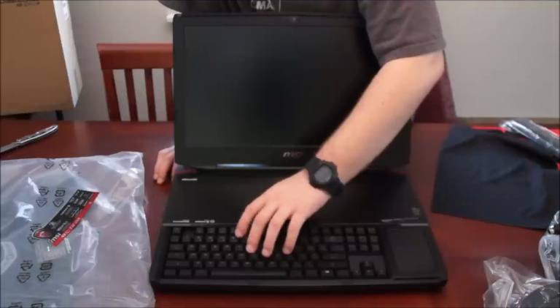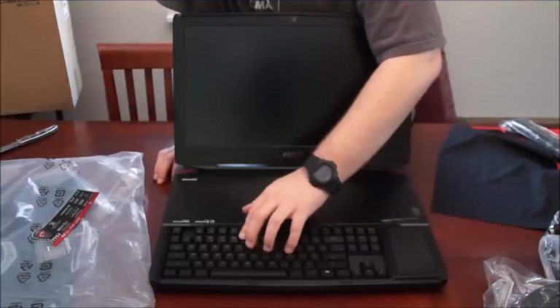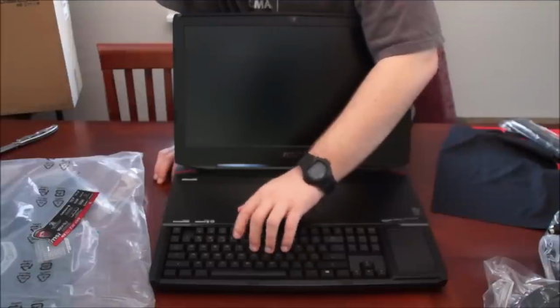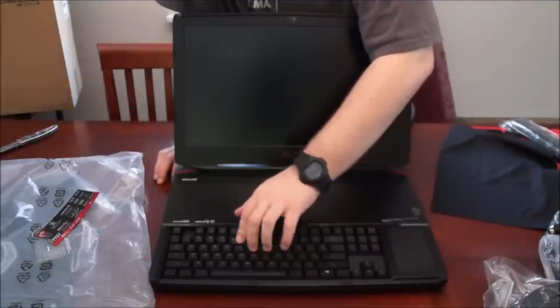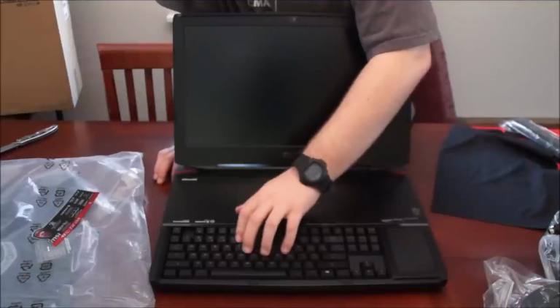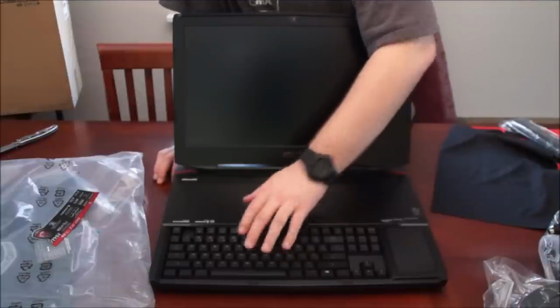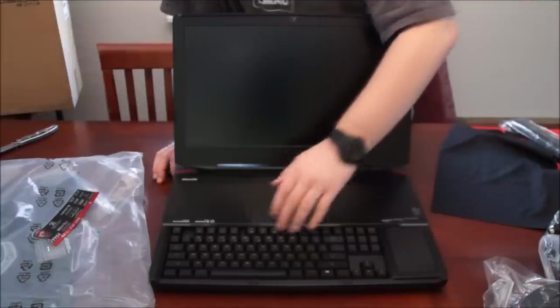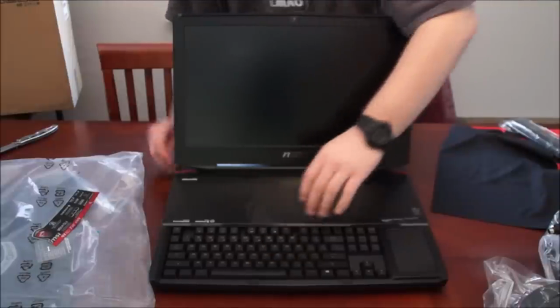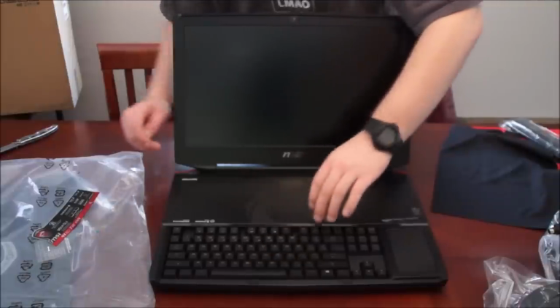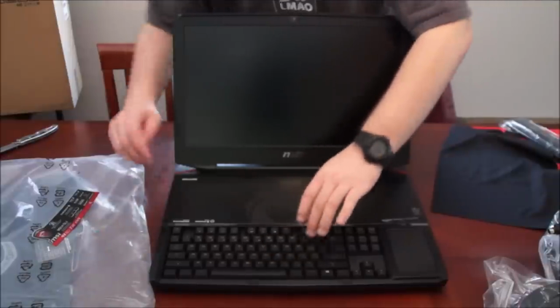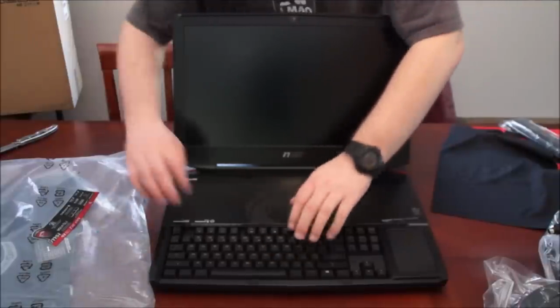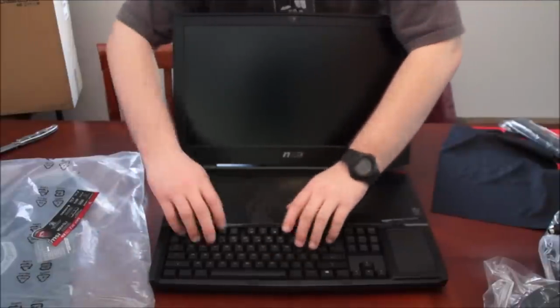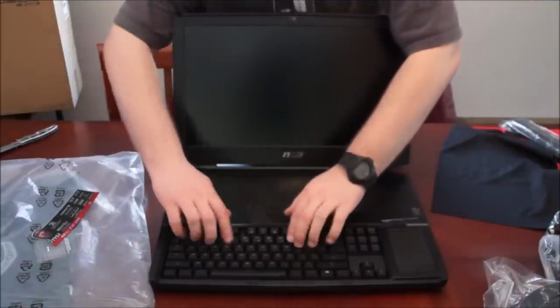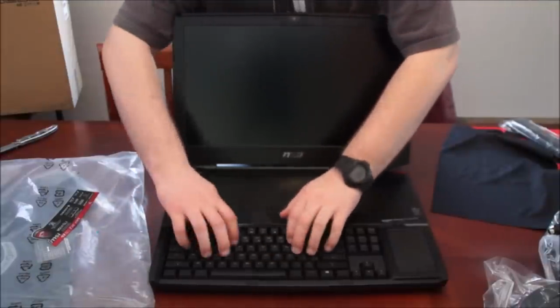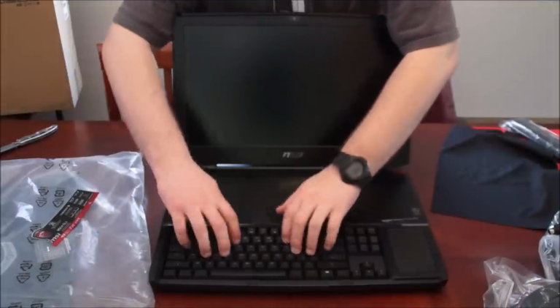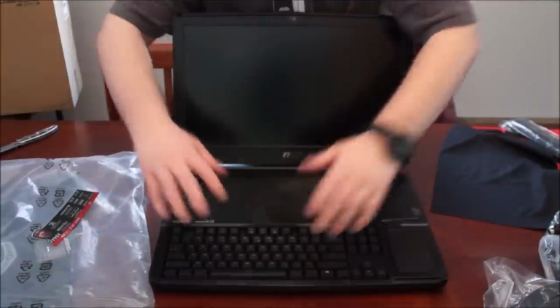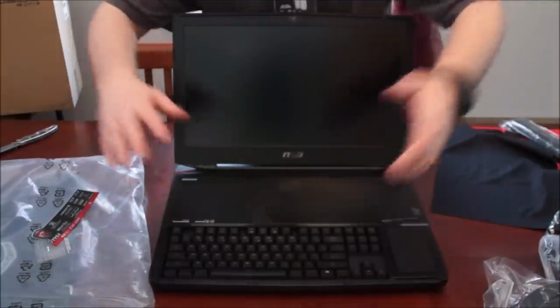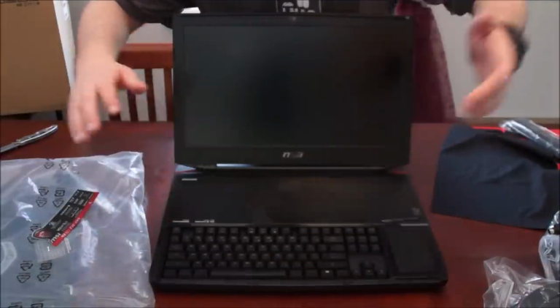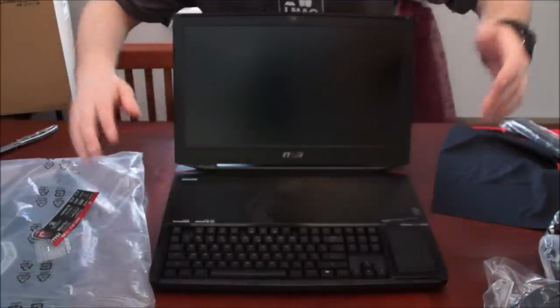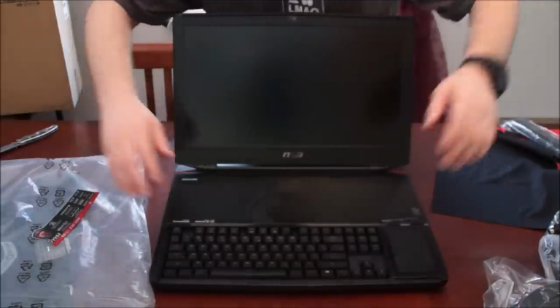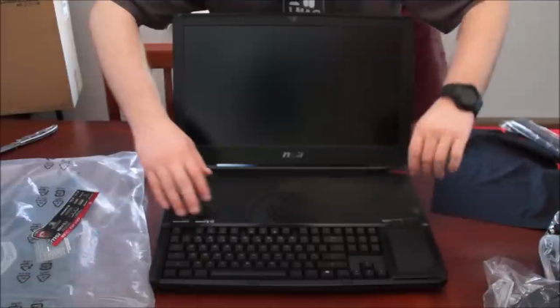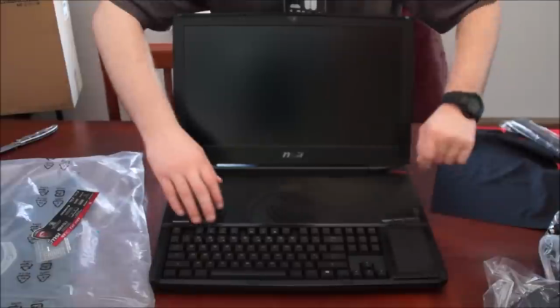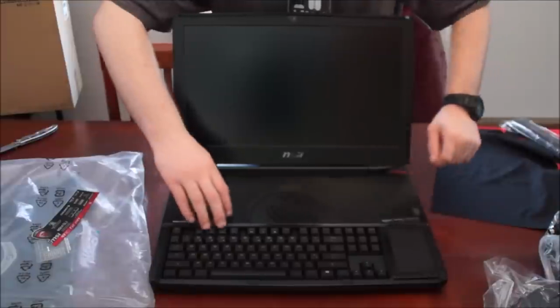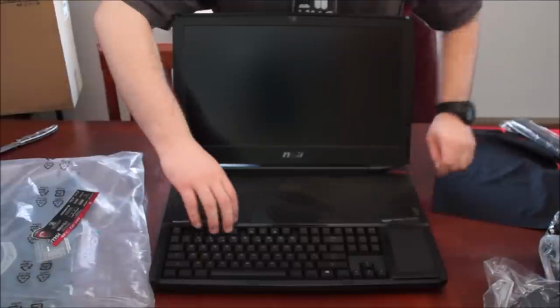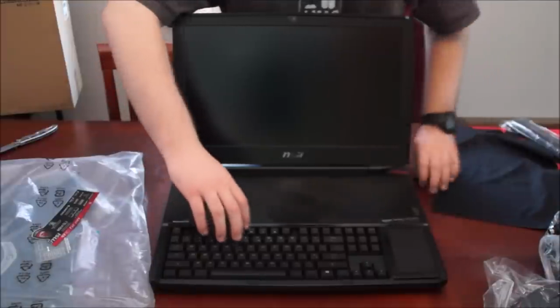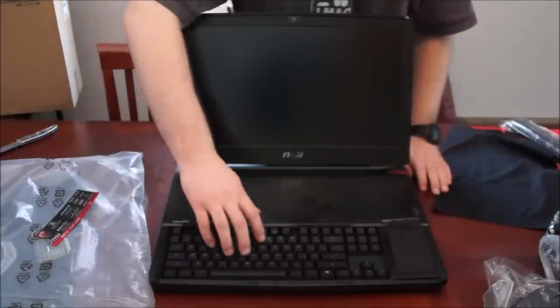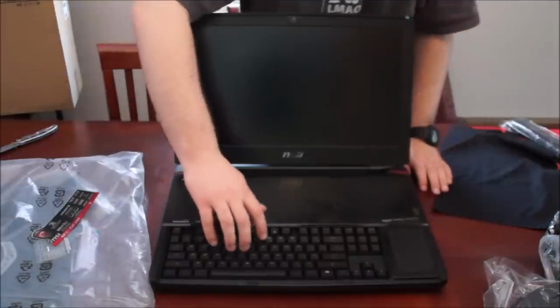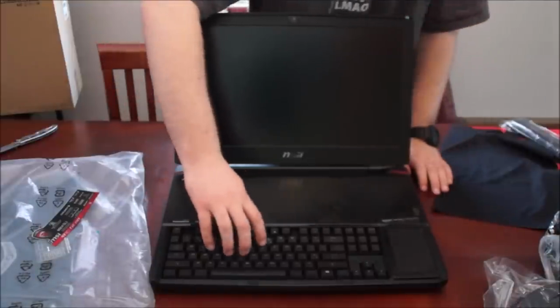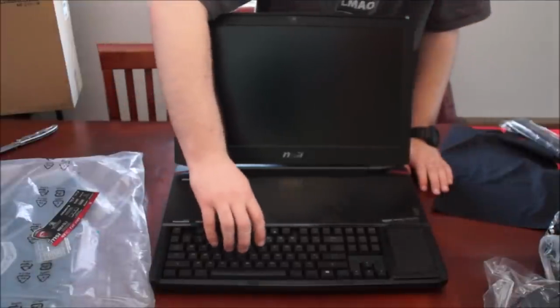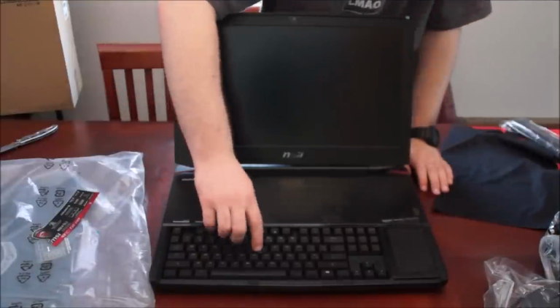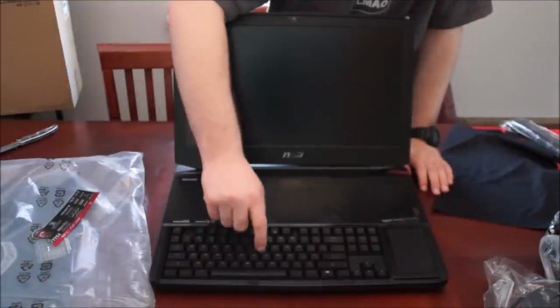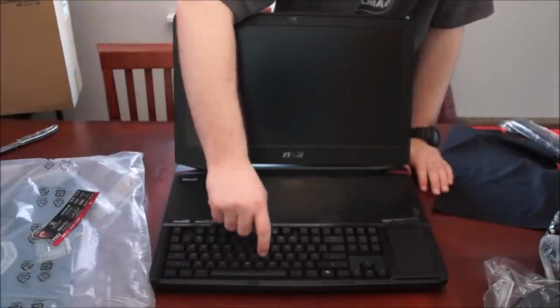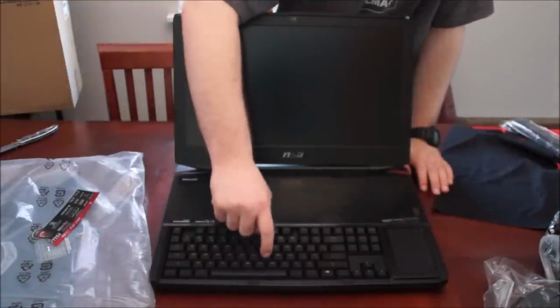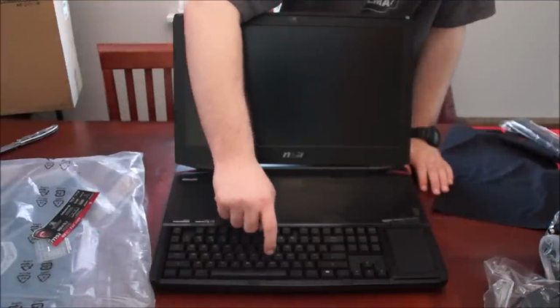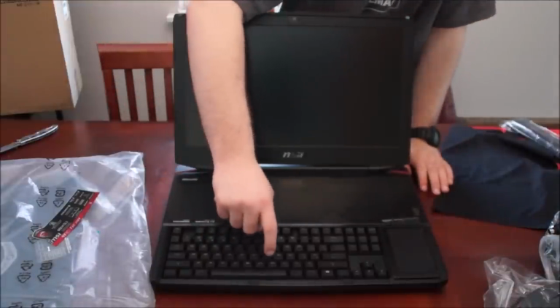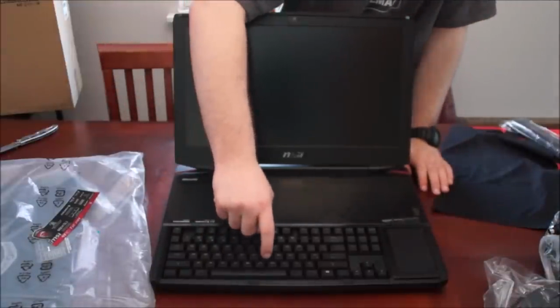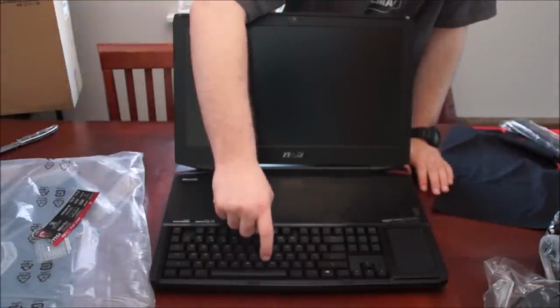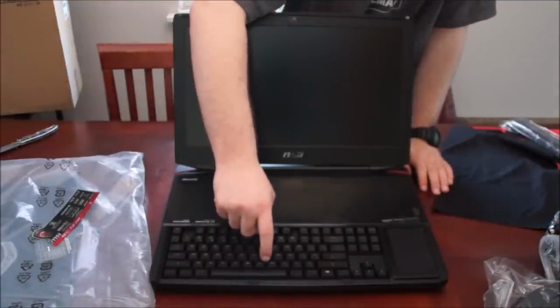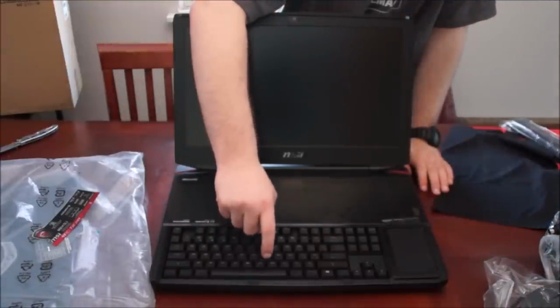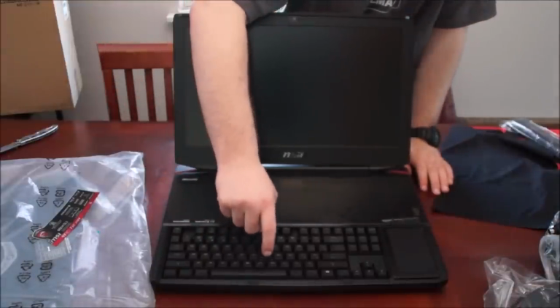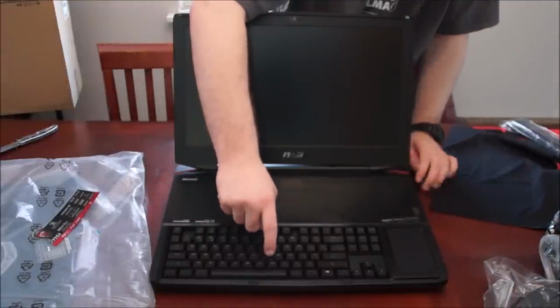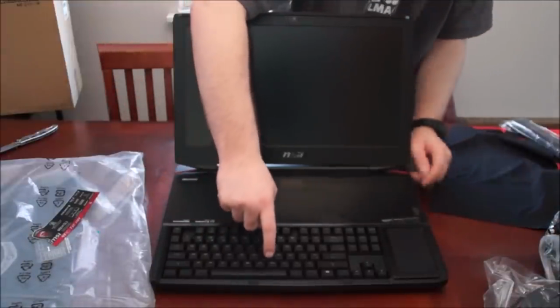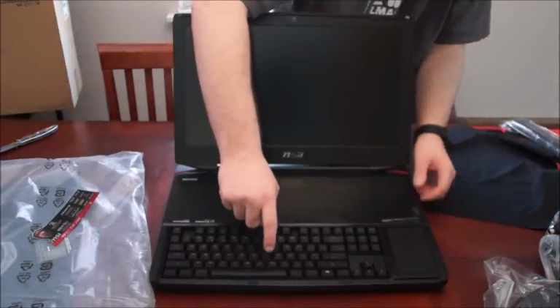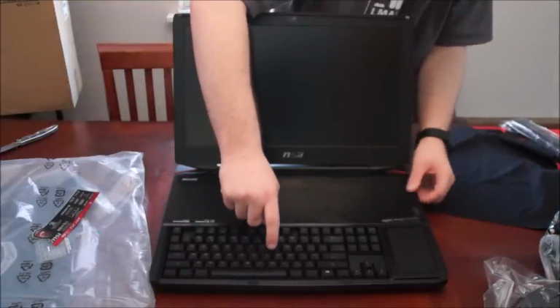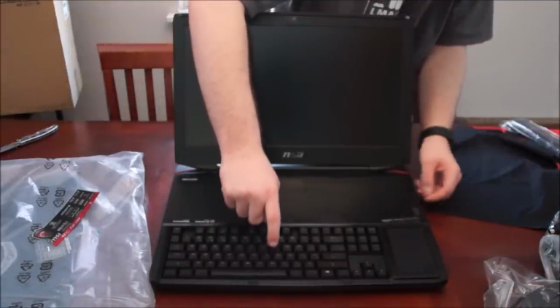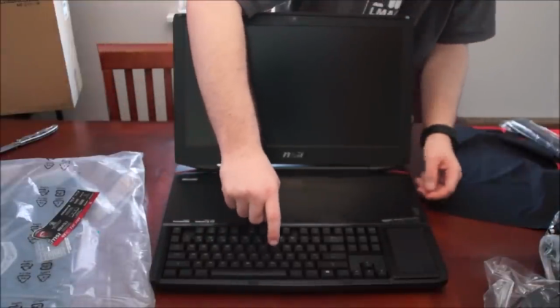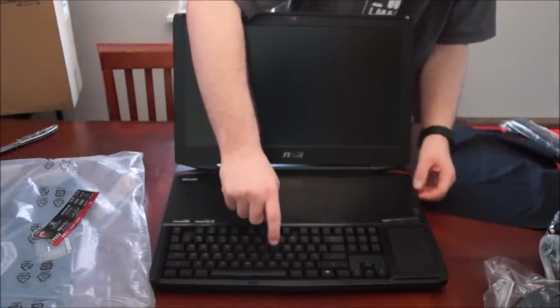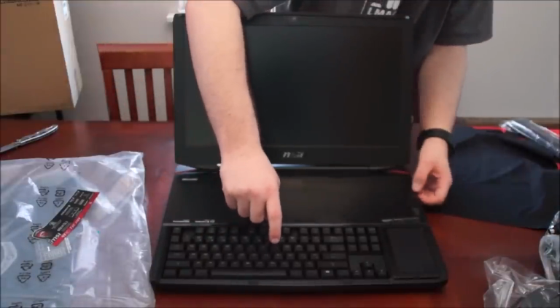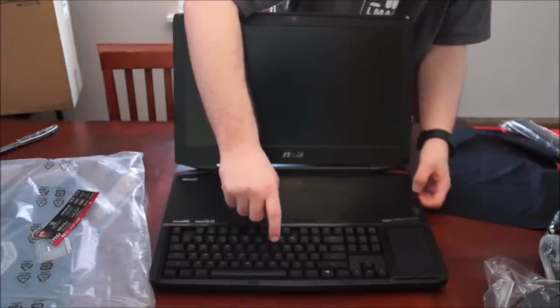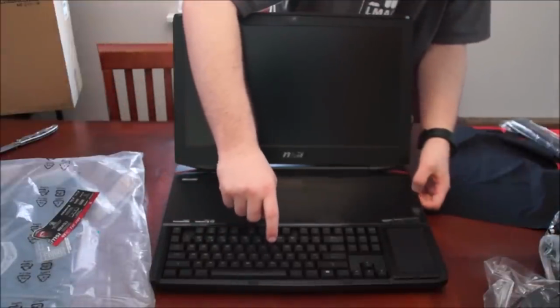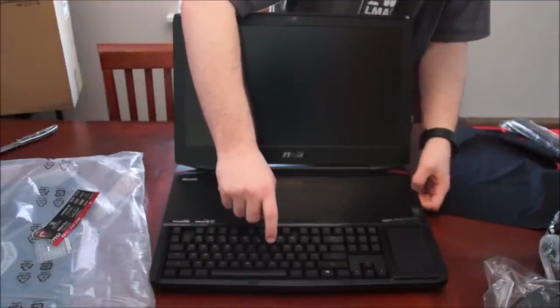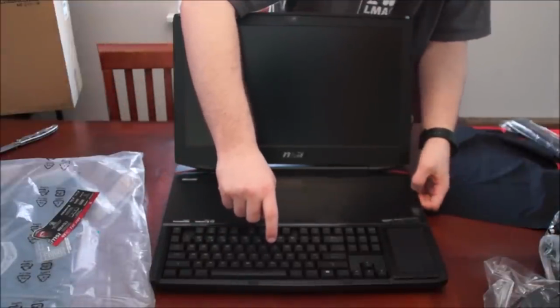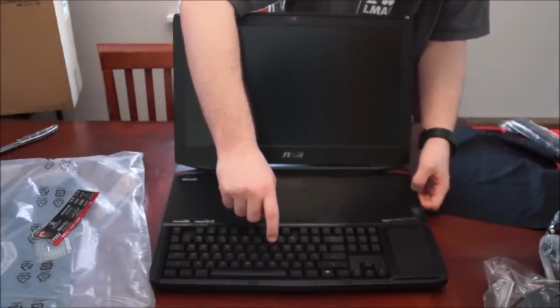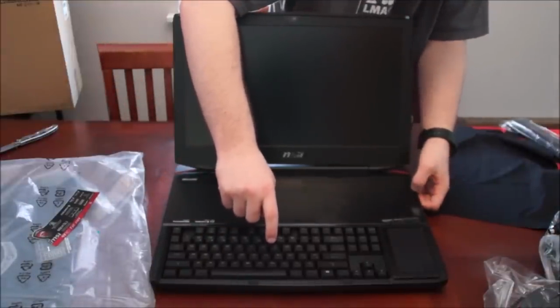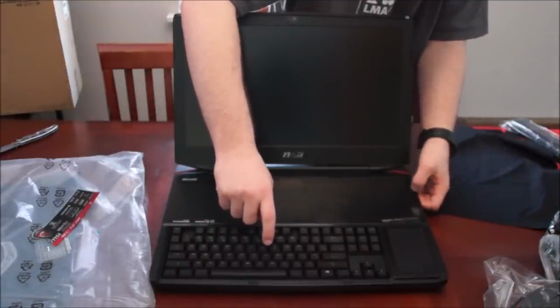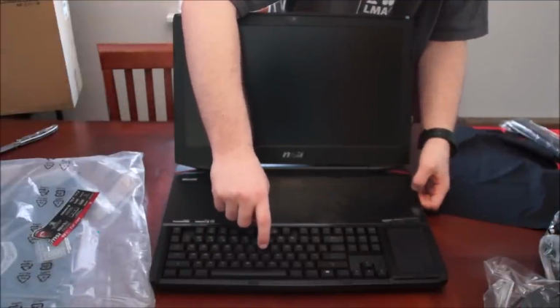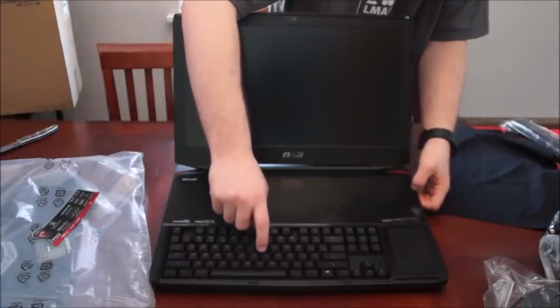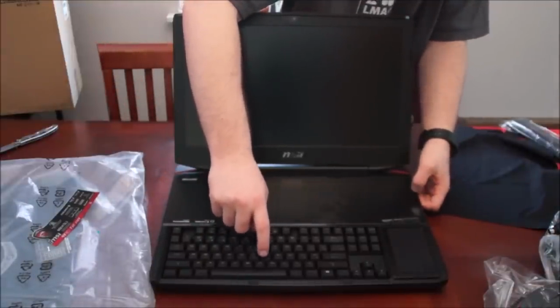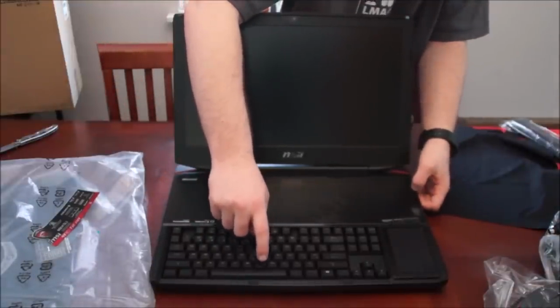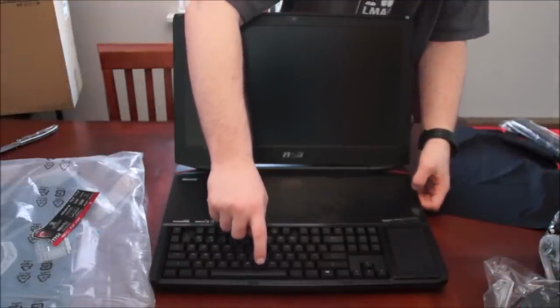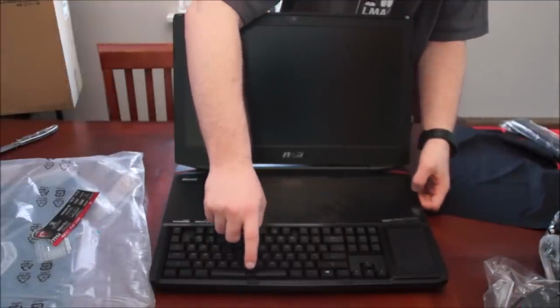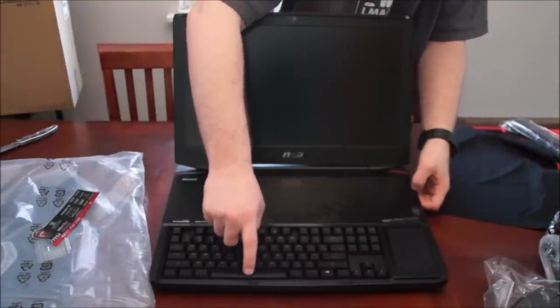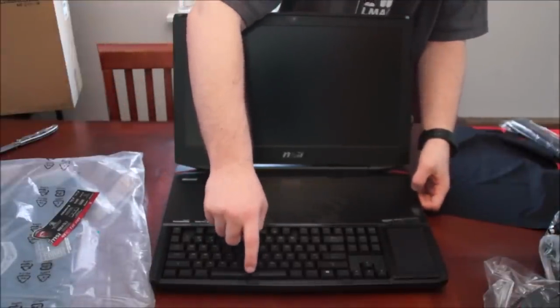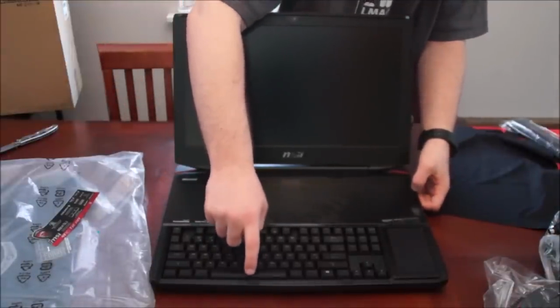It's got a full mechanical keyboard — listen to that. Mechanical keyboard.